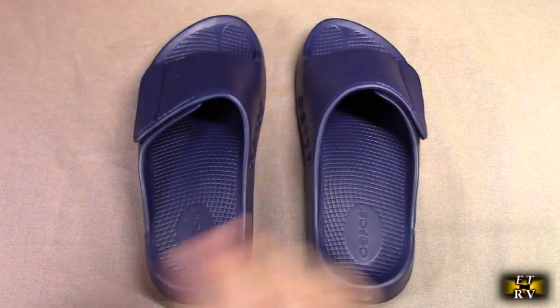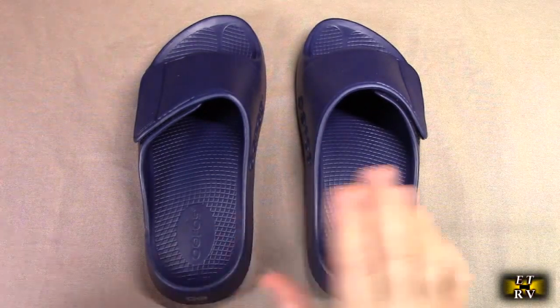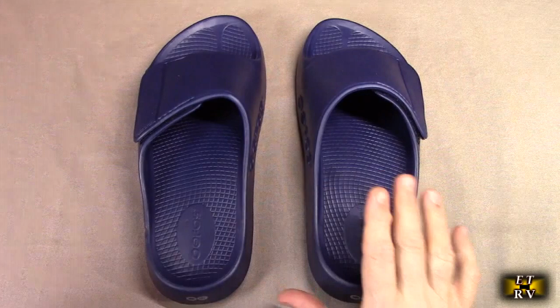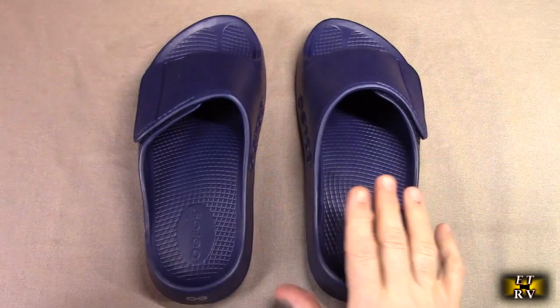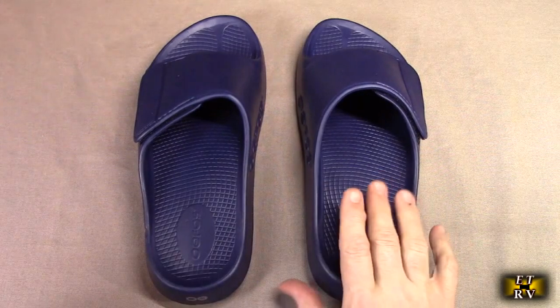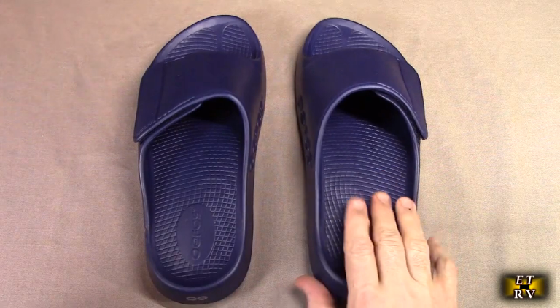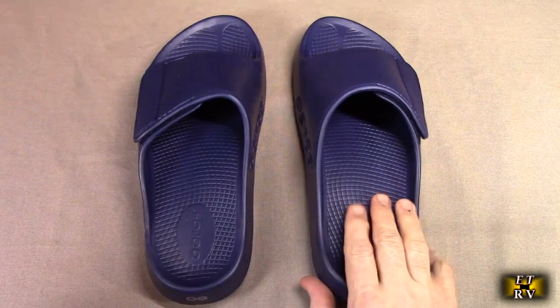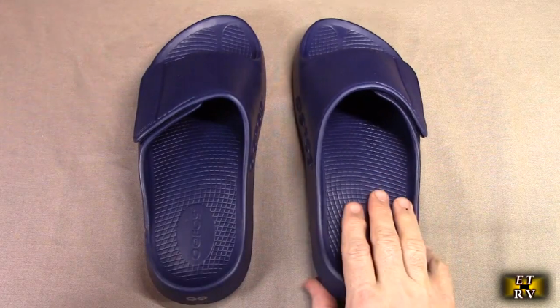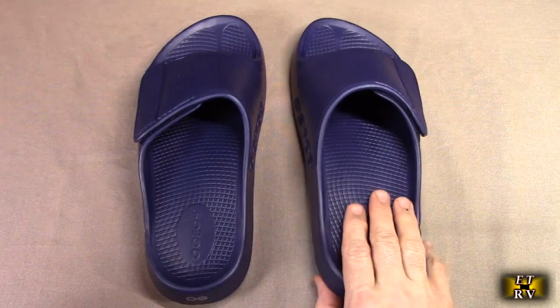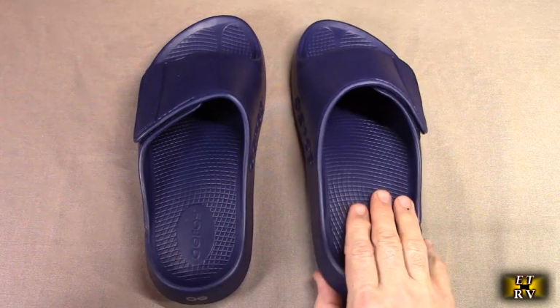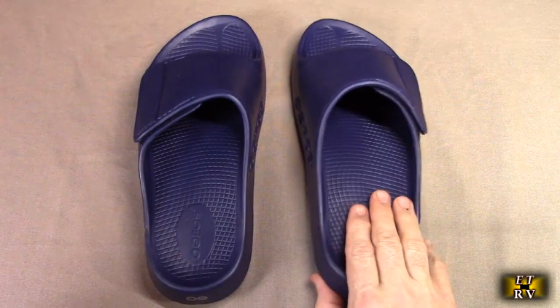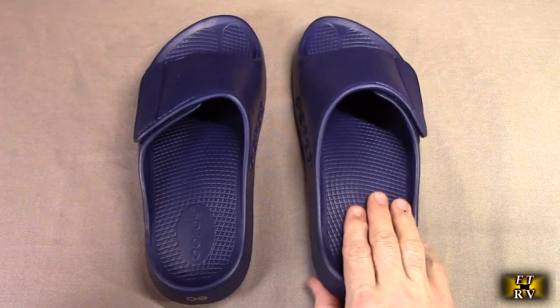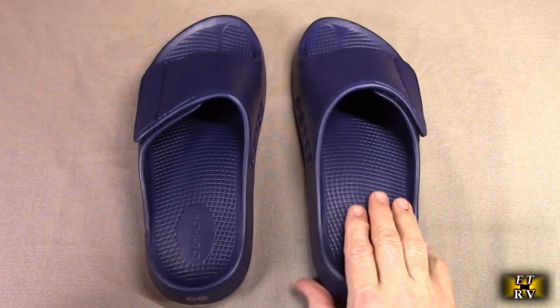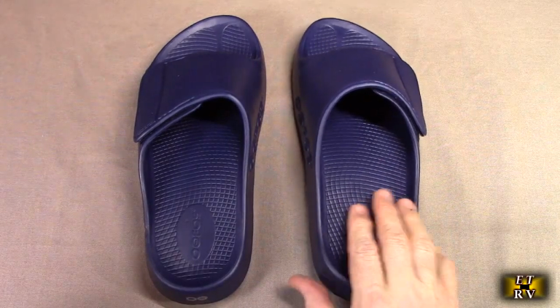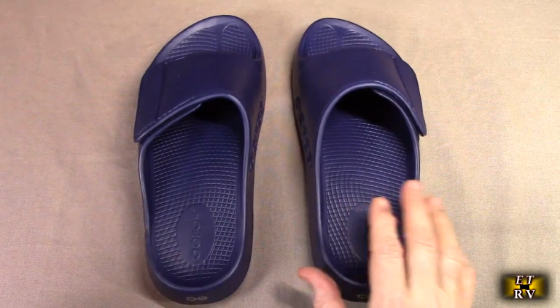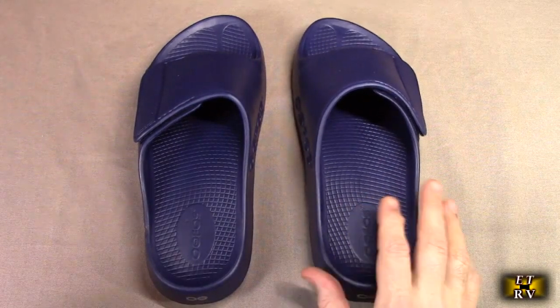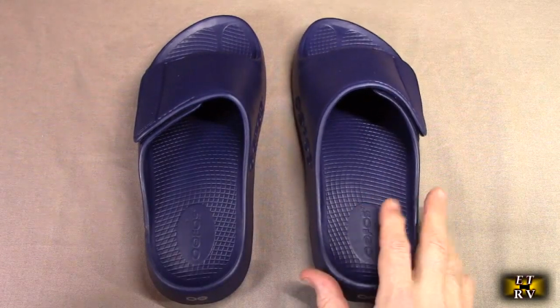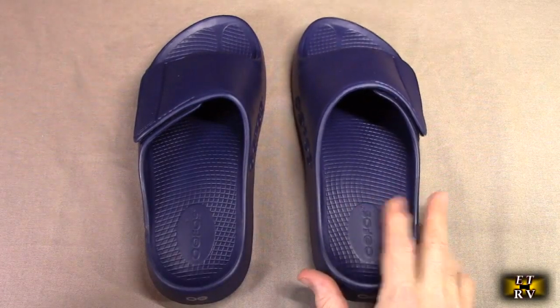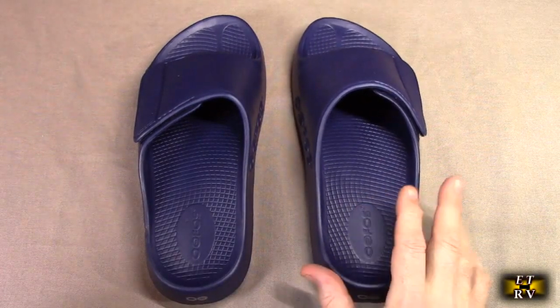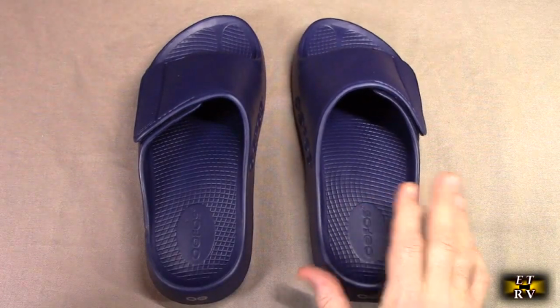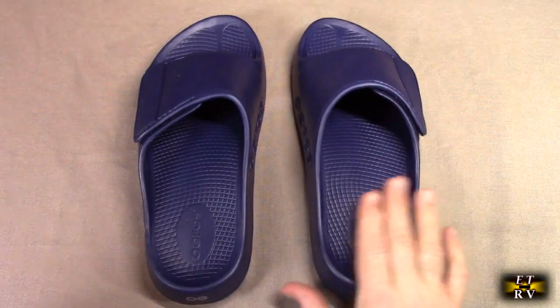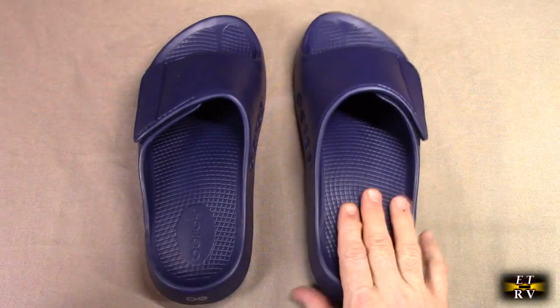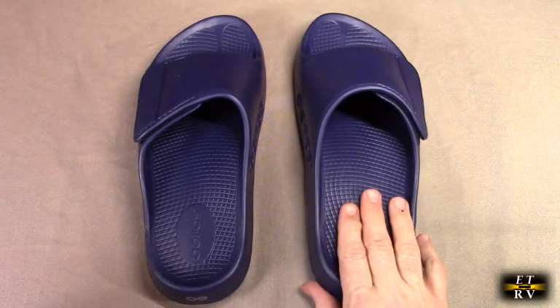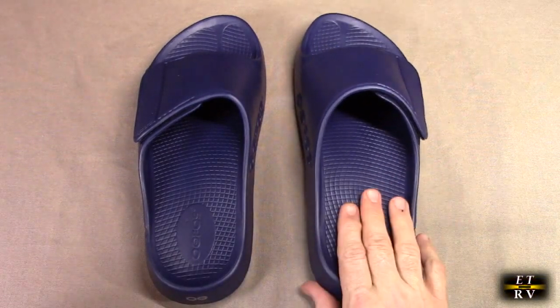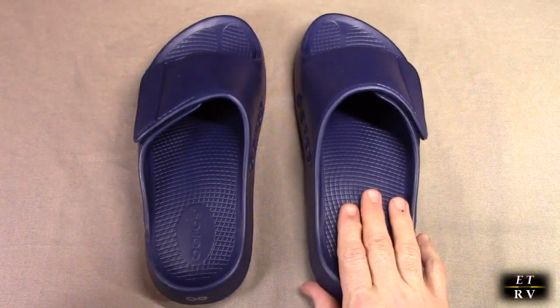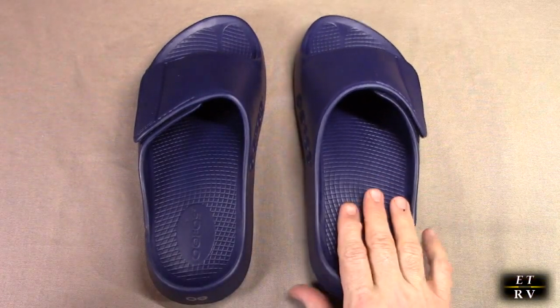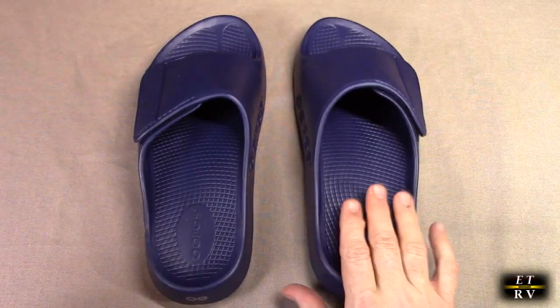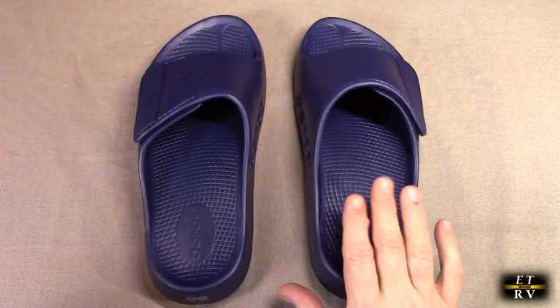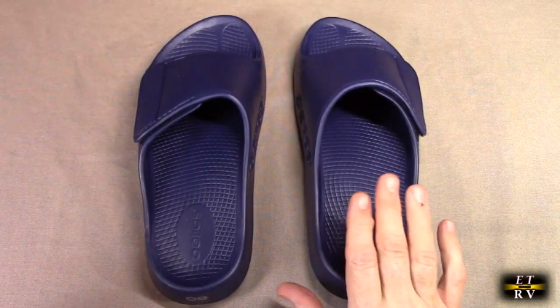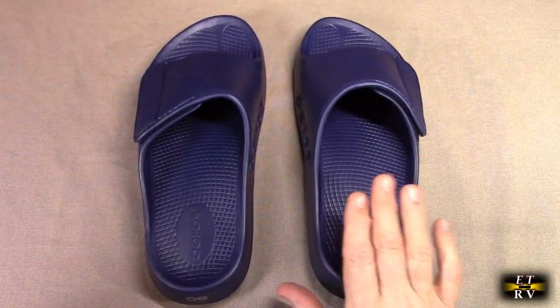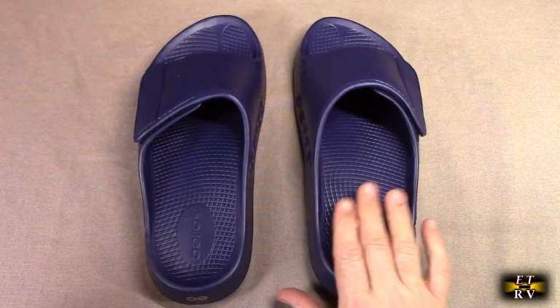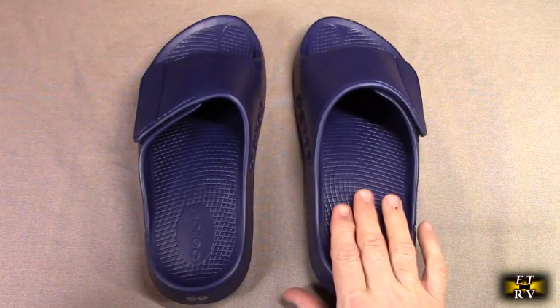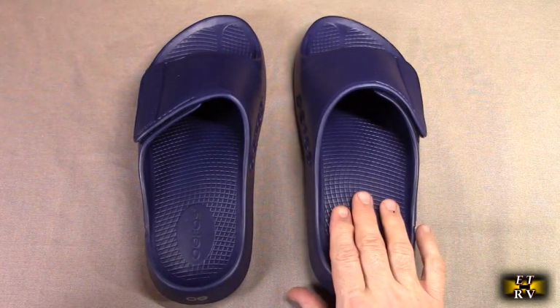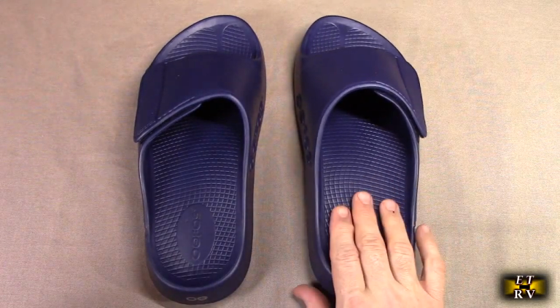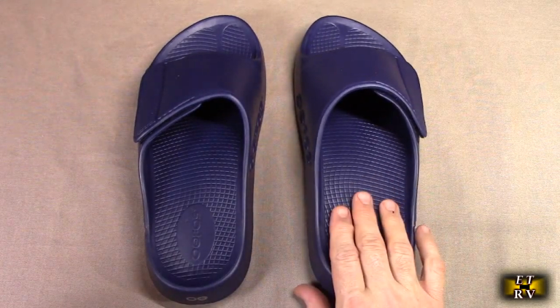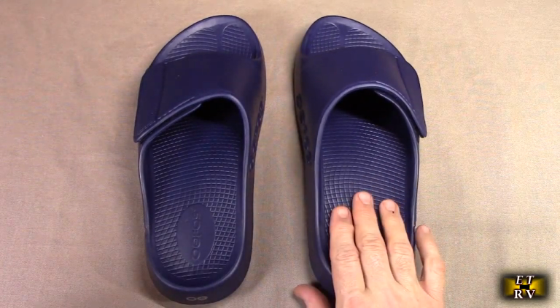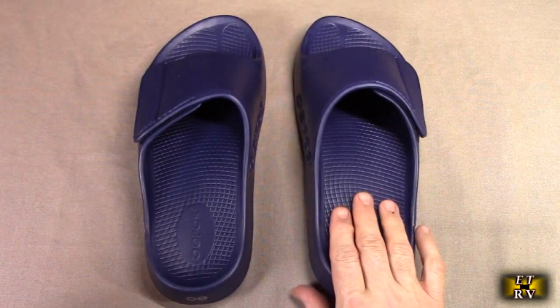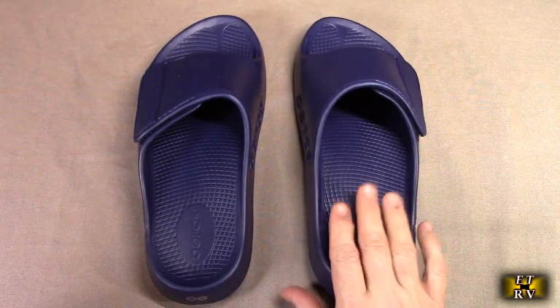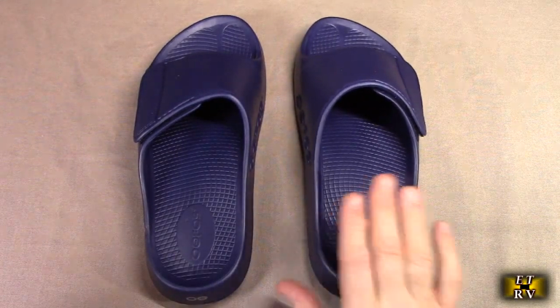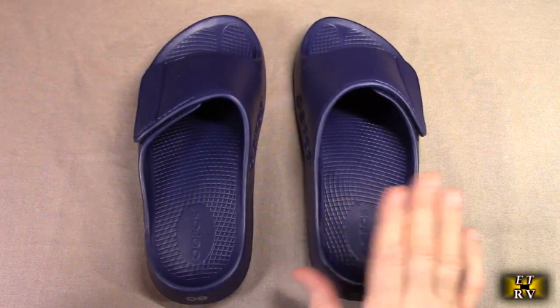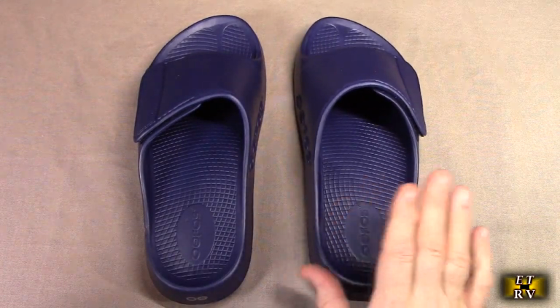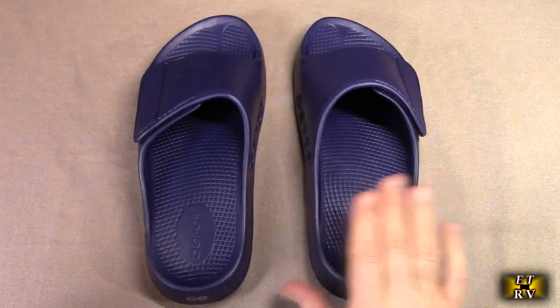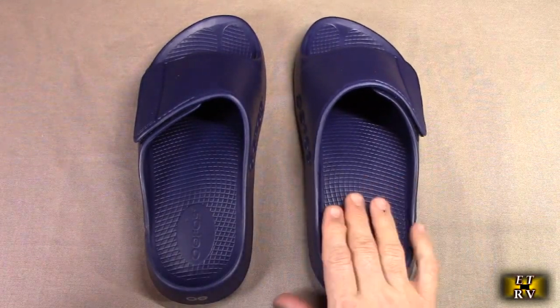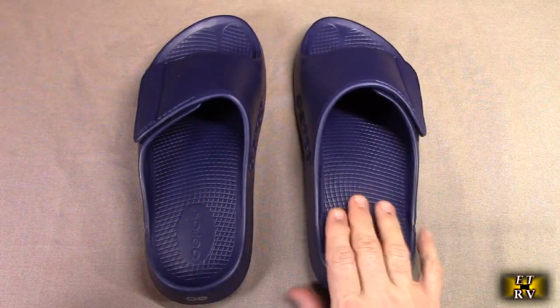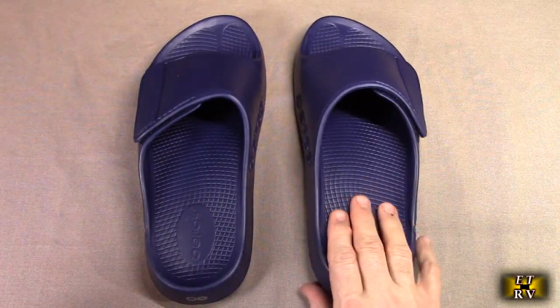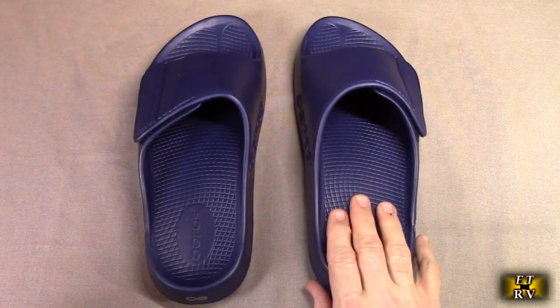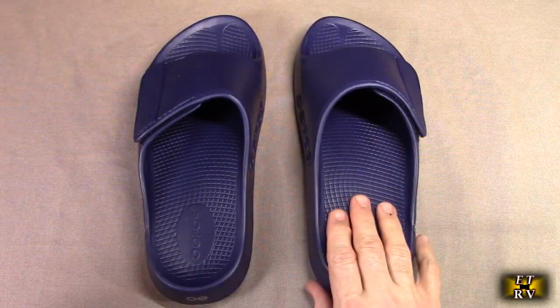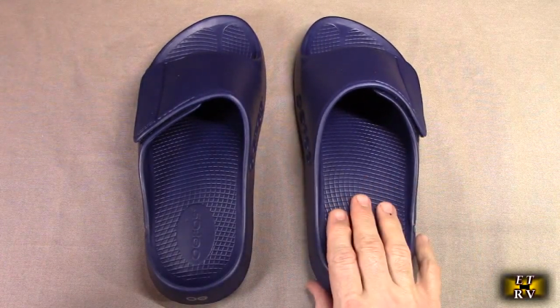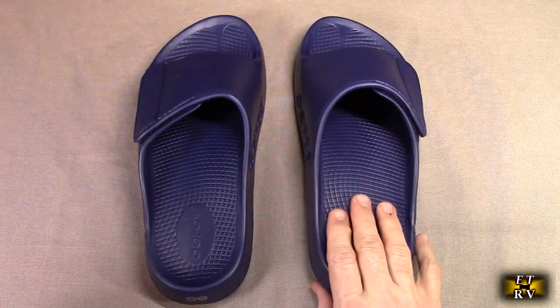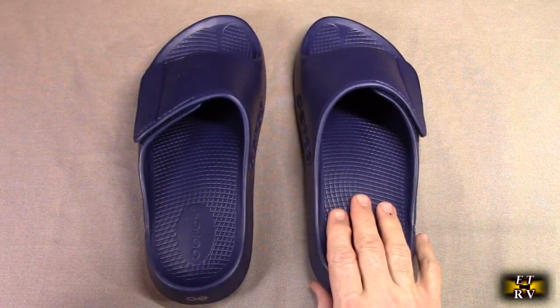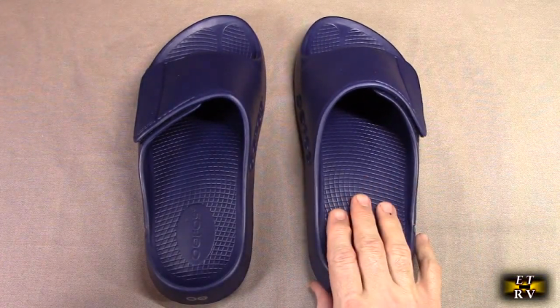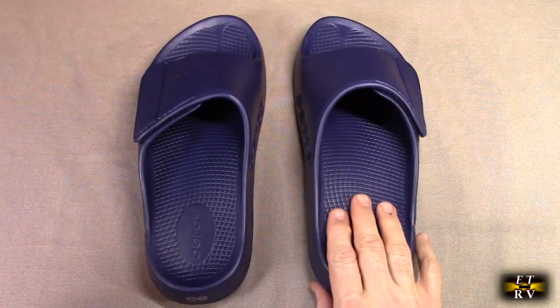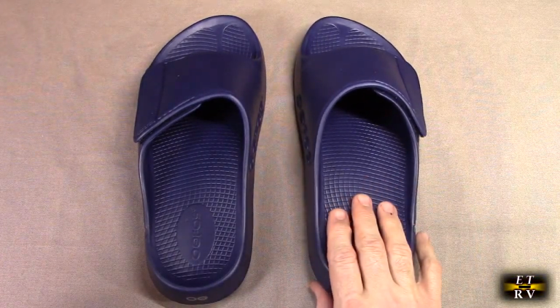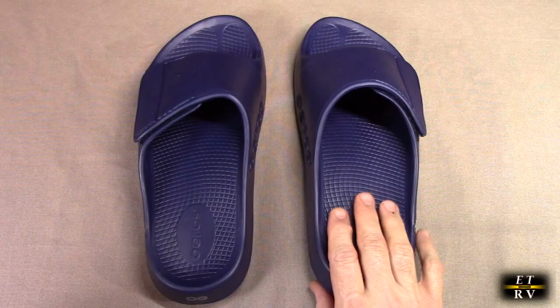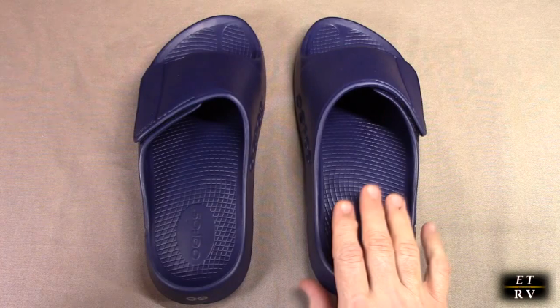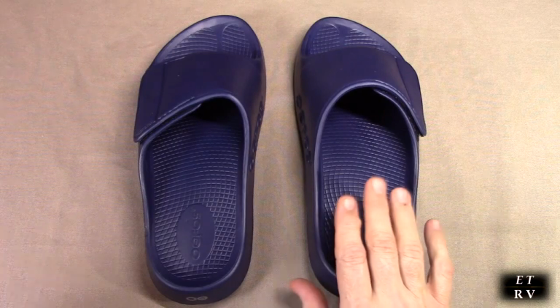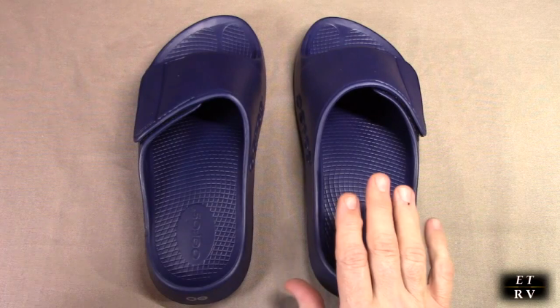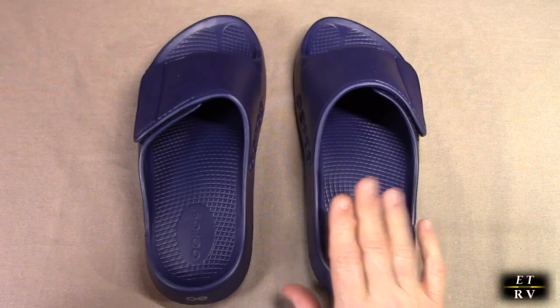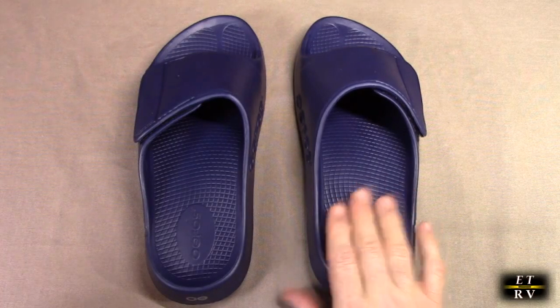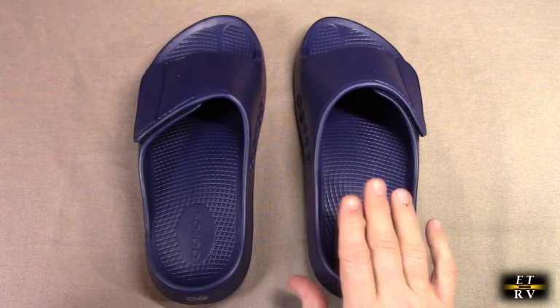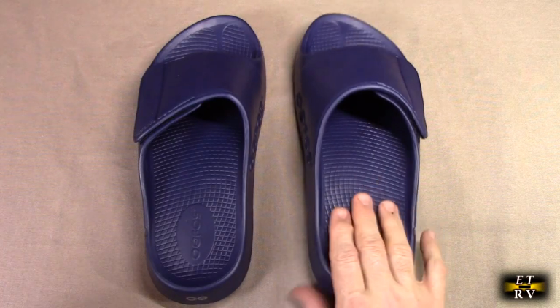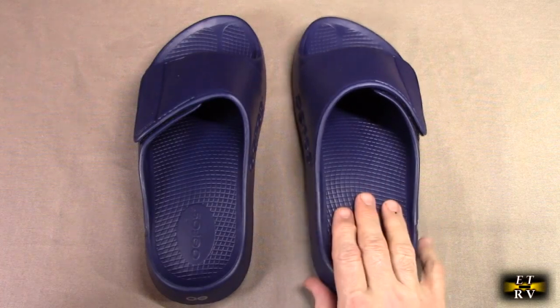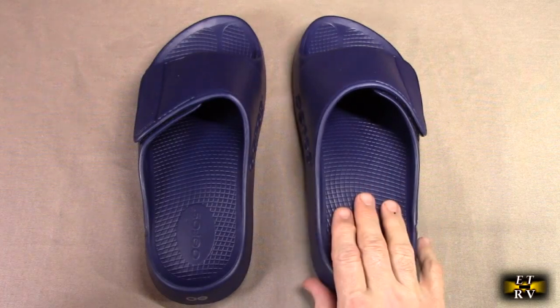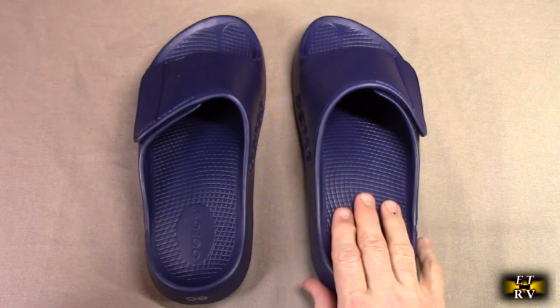What's great about this is I can take this right in the shower. I can wear these on my feet without worrying about slipping in the shower, which is perfect.